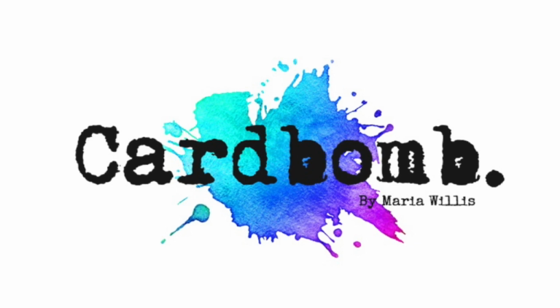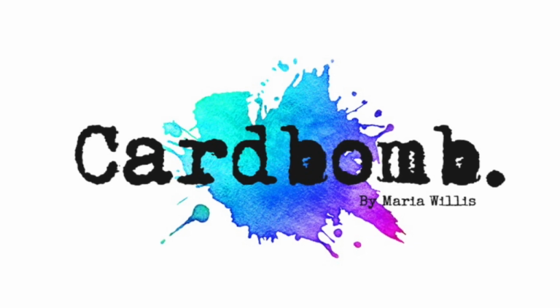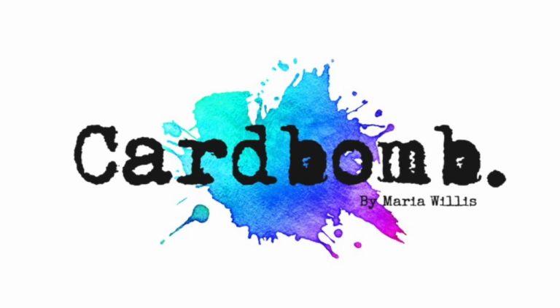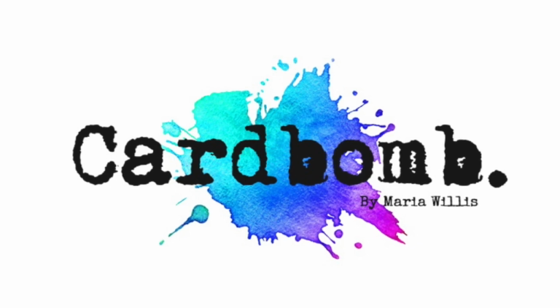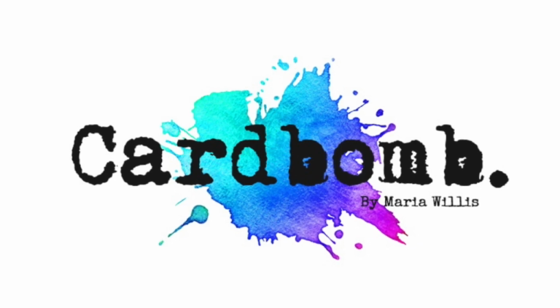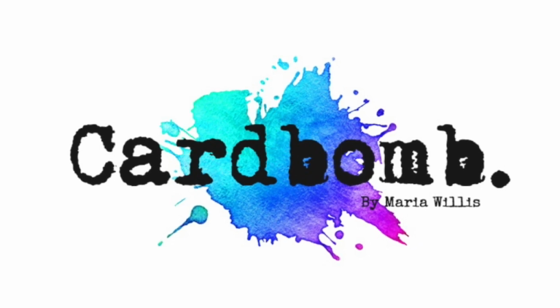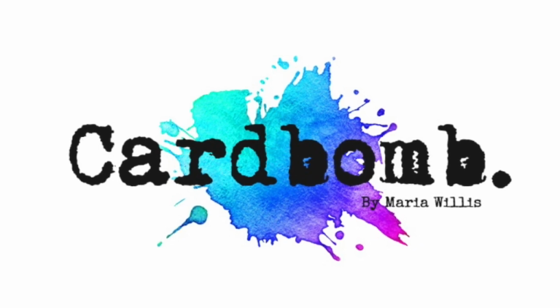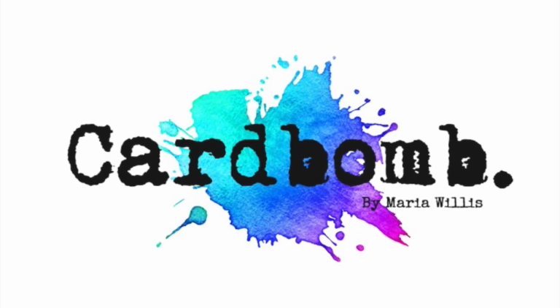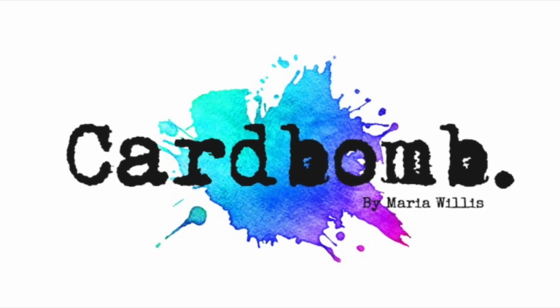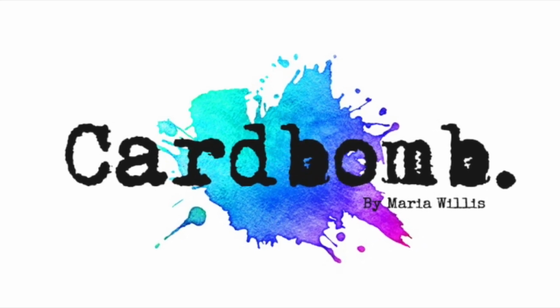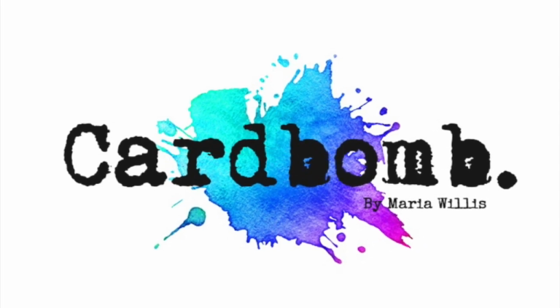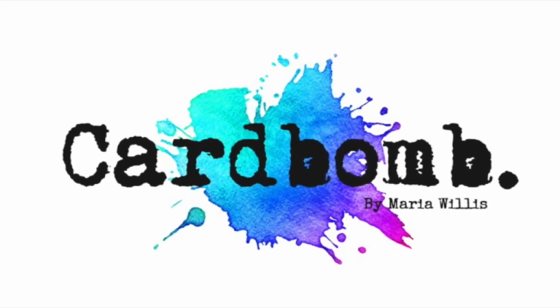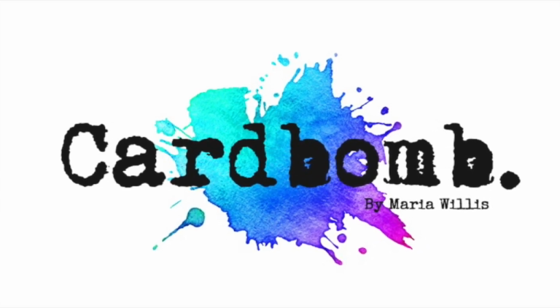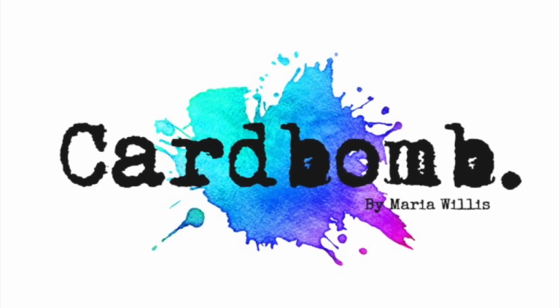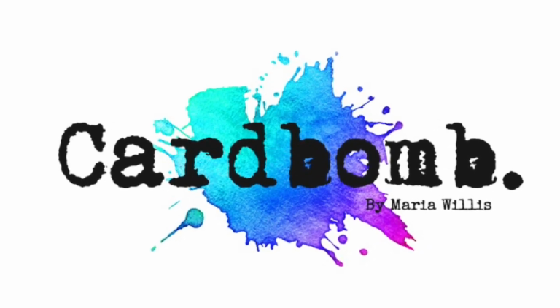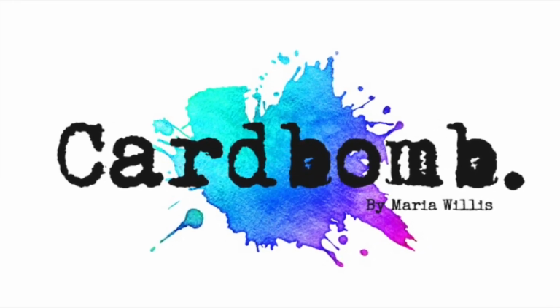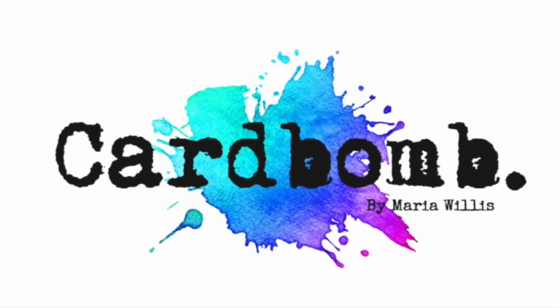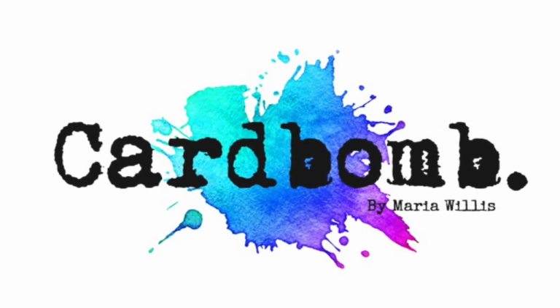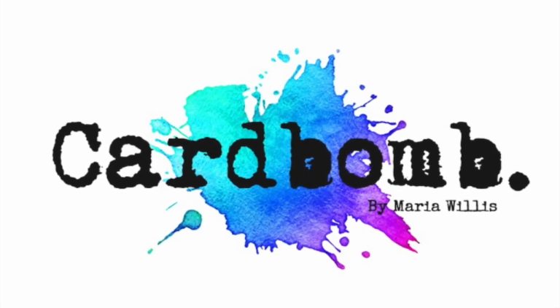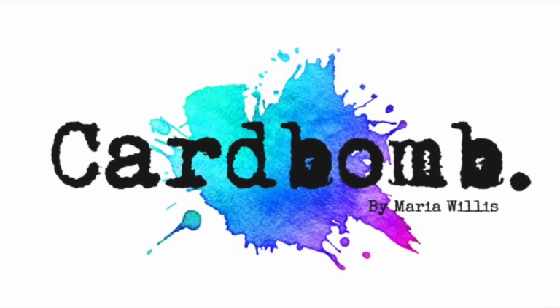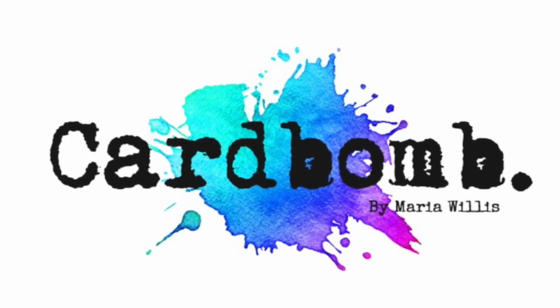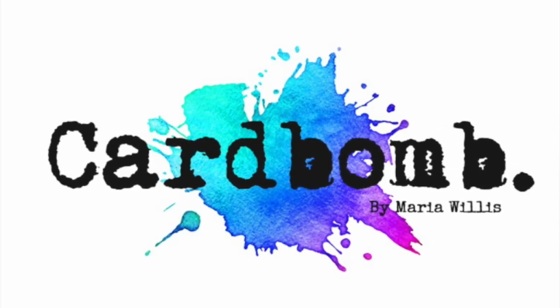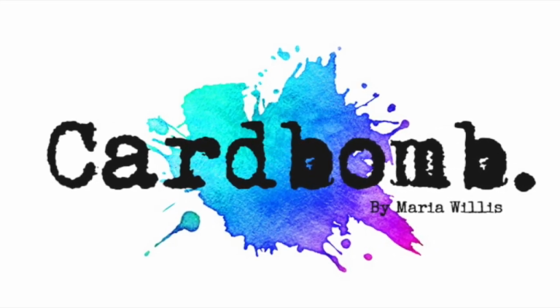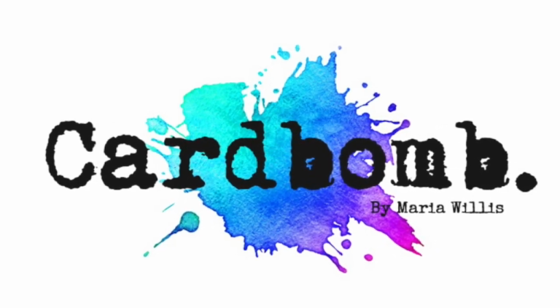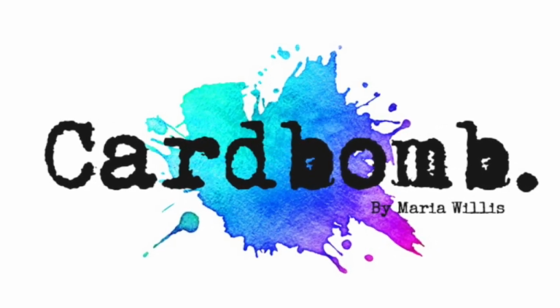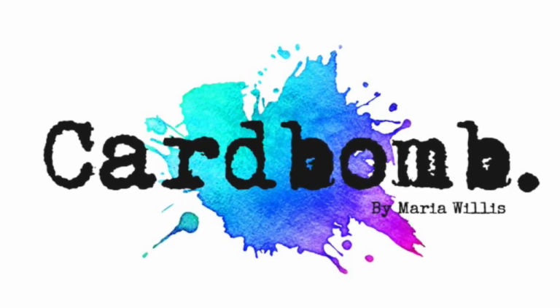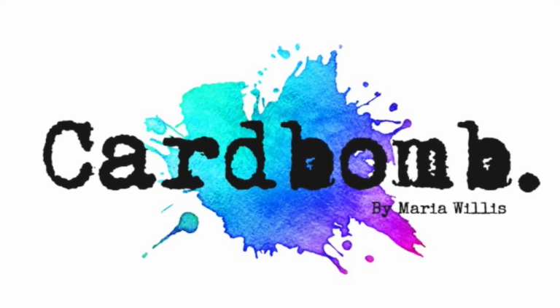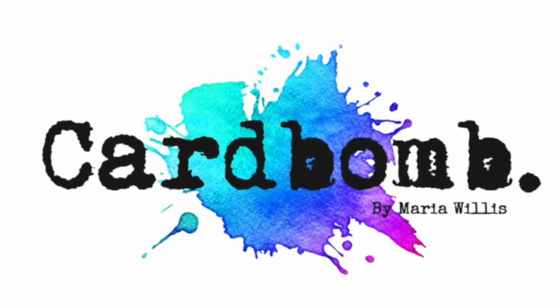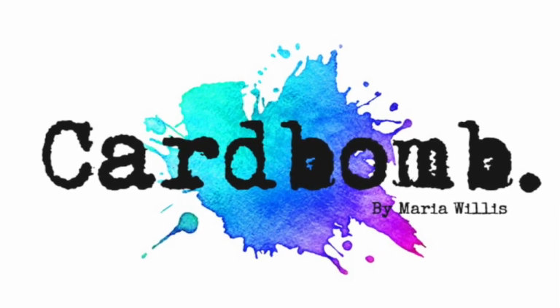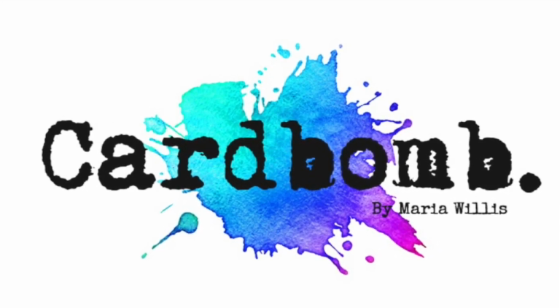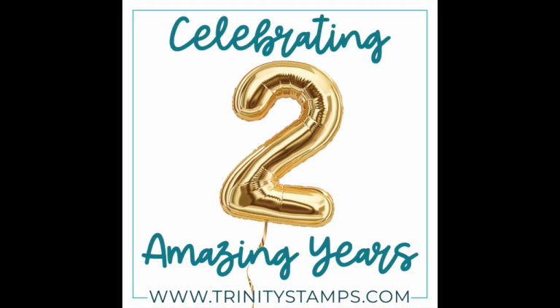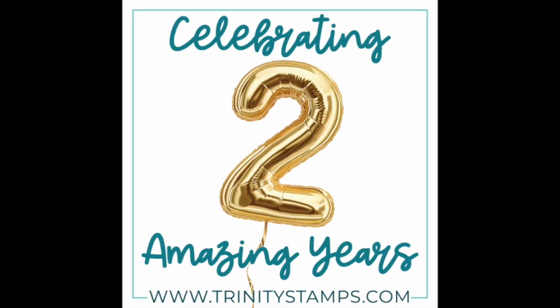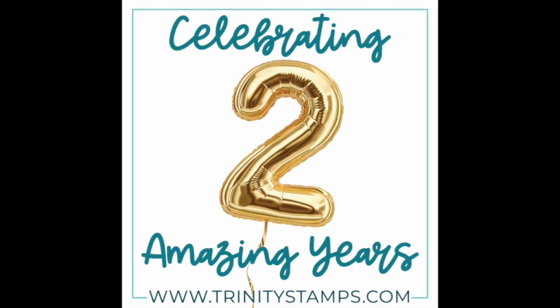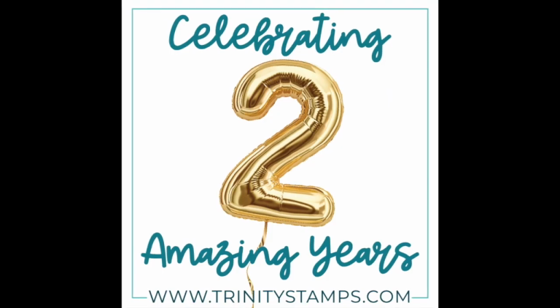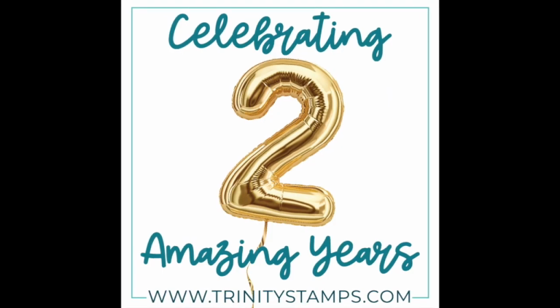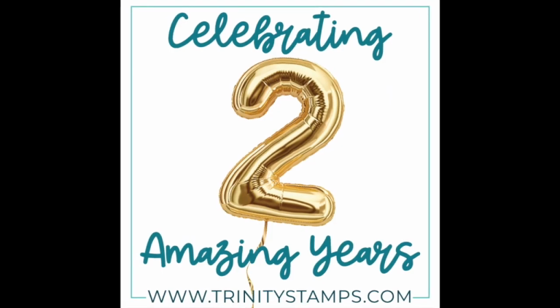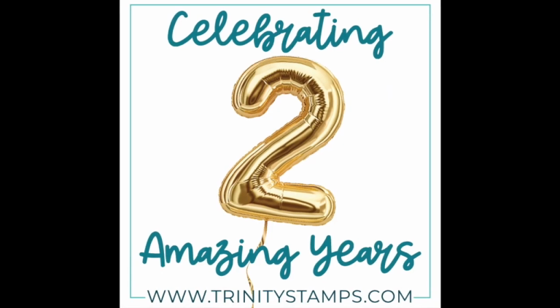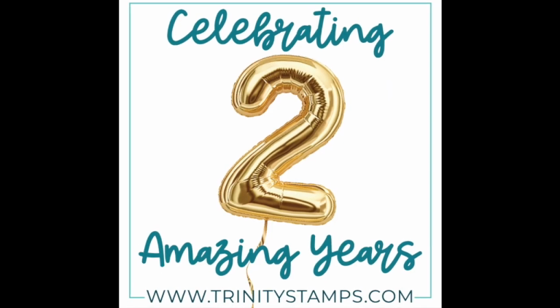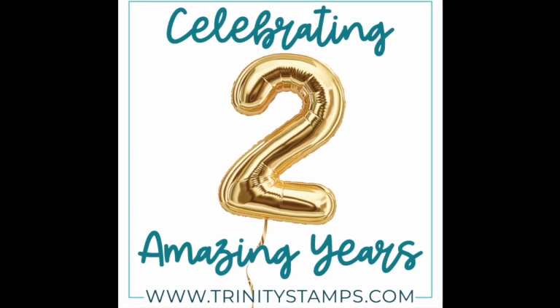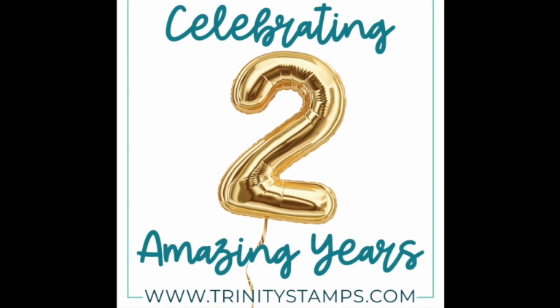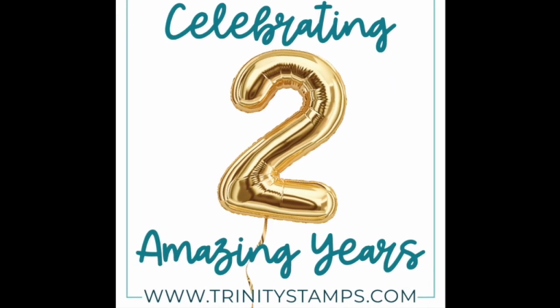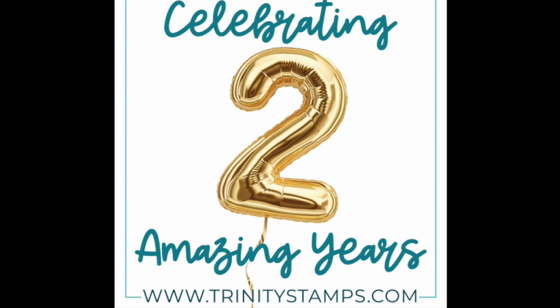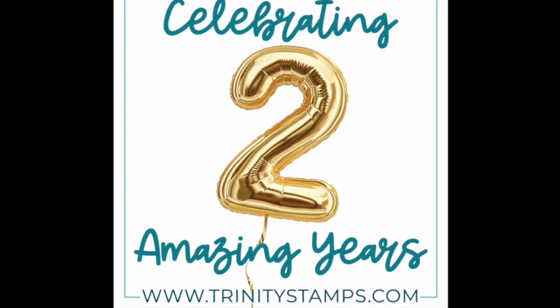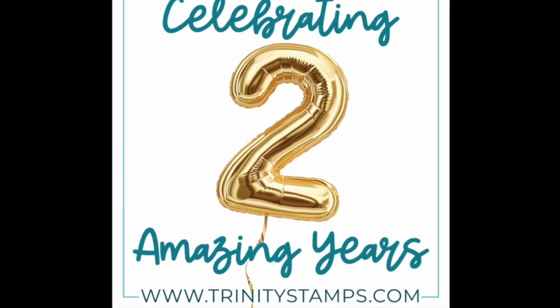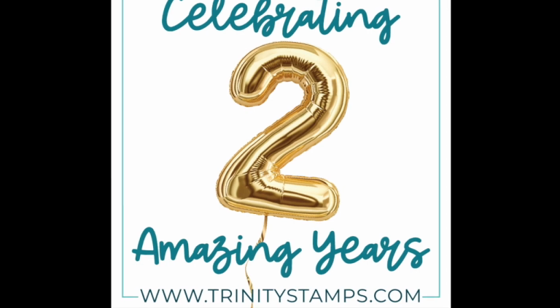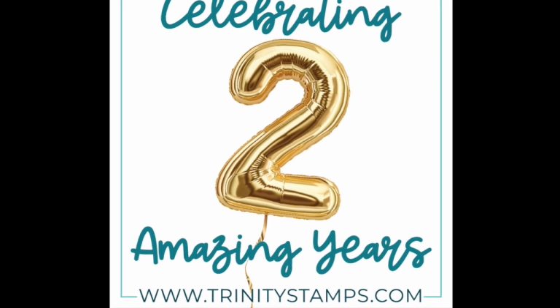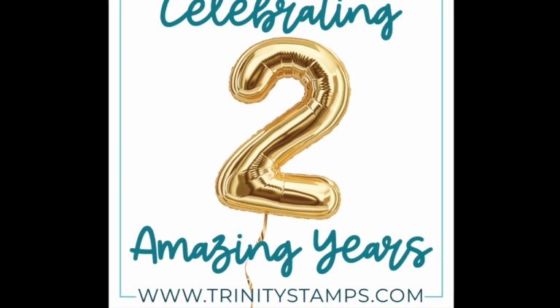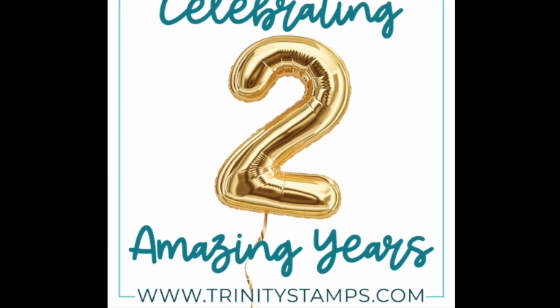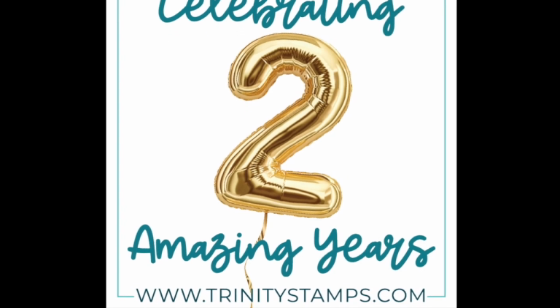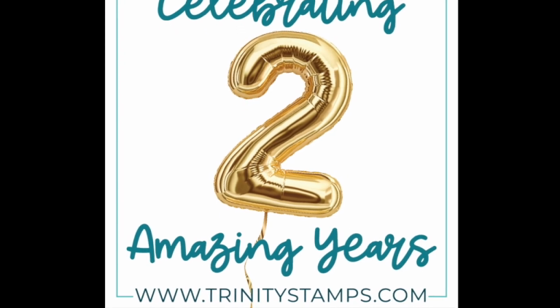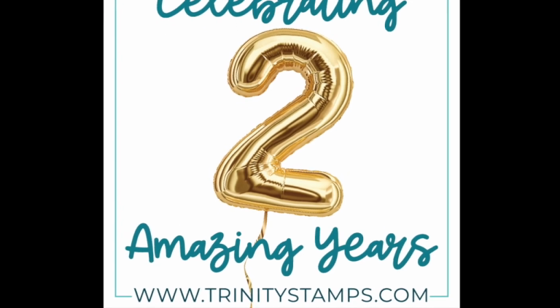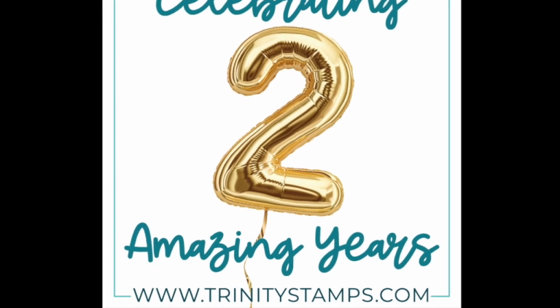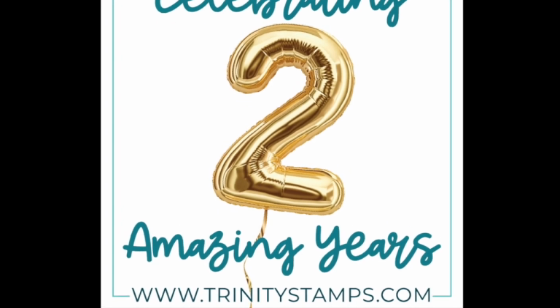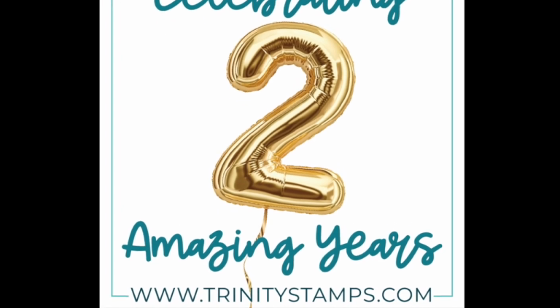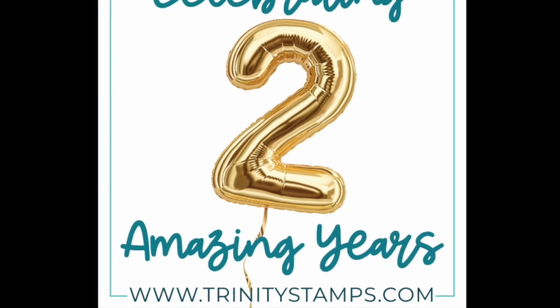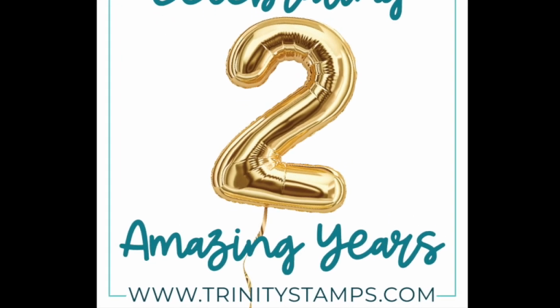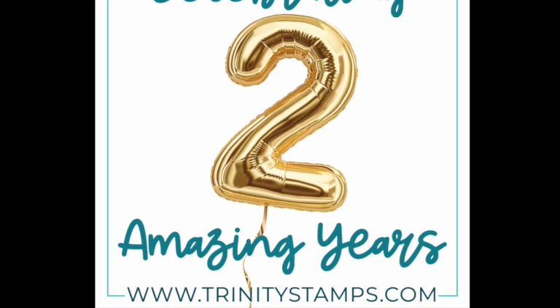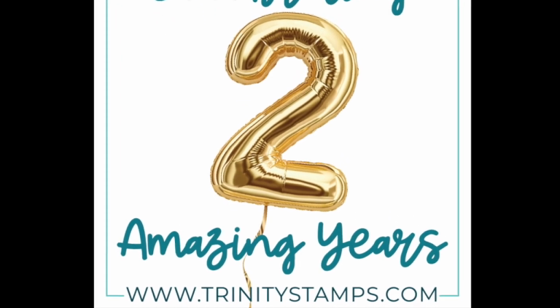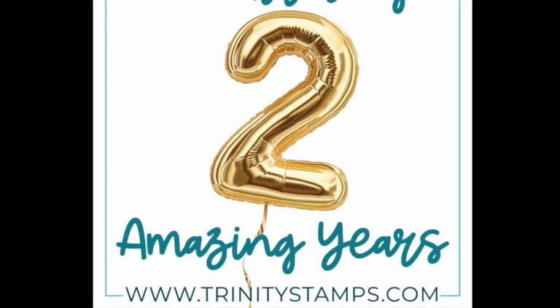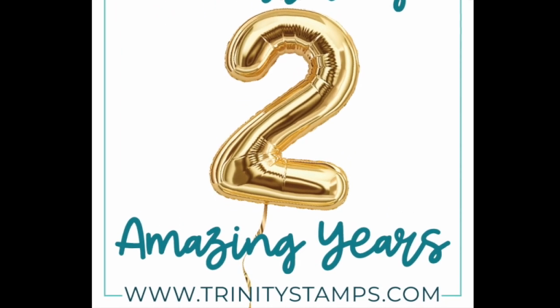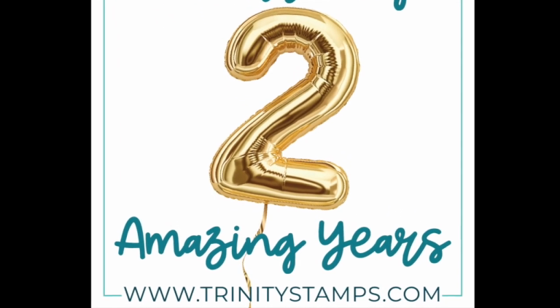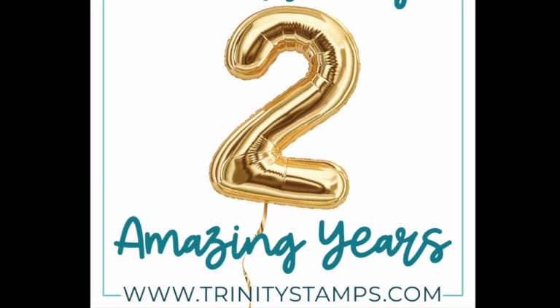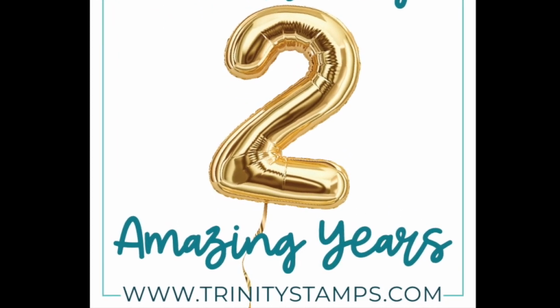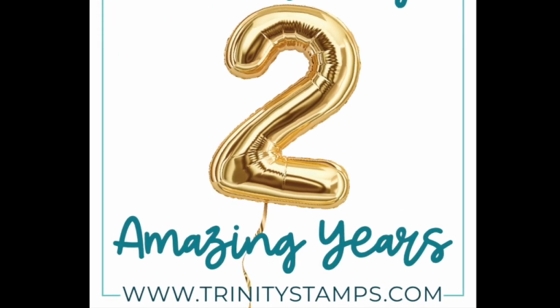Hello everybody, it's Maria Willis from Cardbomb.com. I'm so glad to have you here today to celebrate Trinity Stamps and their second birthday.